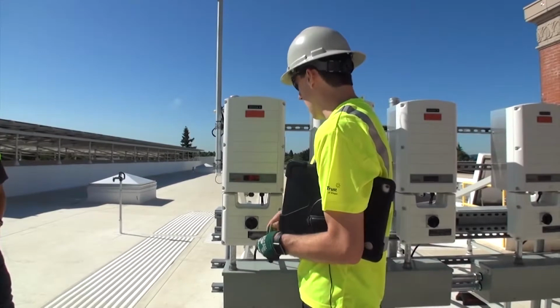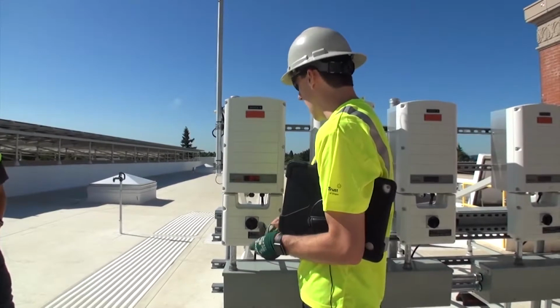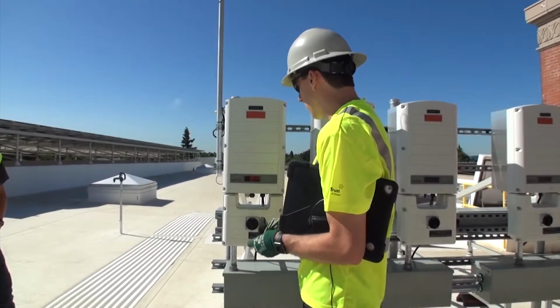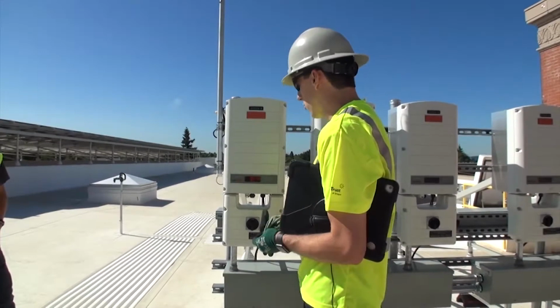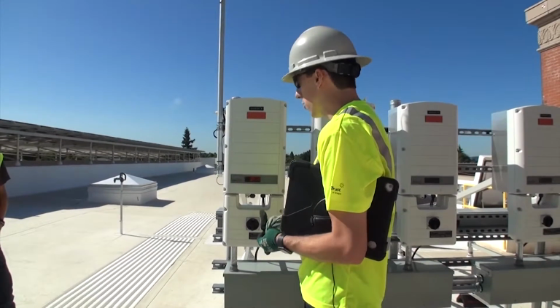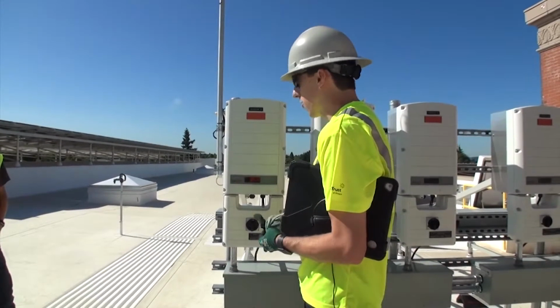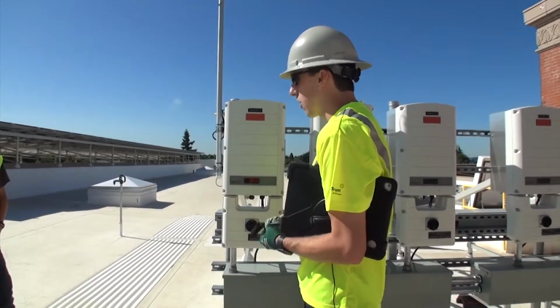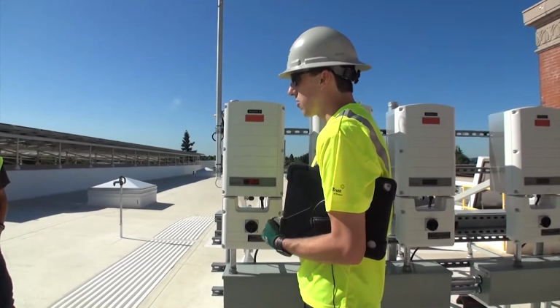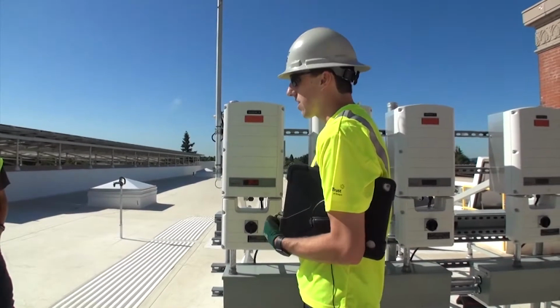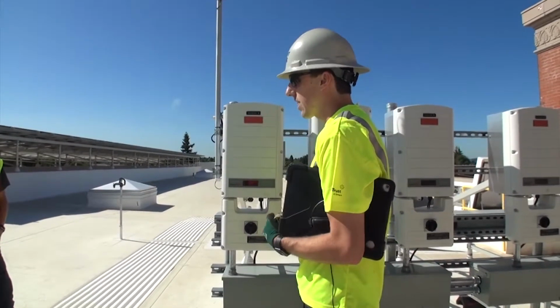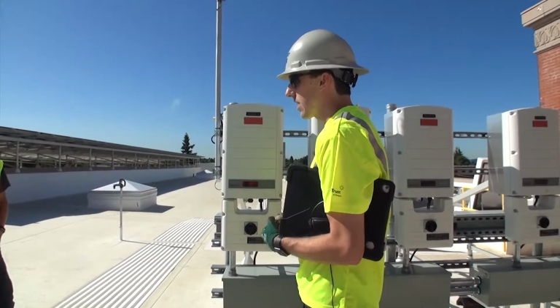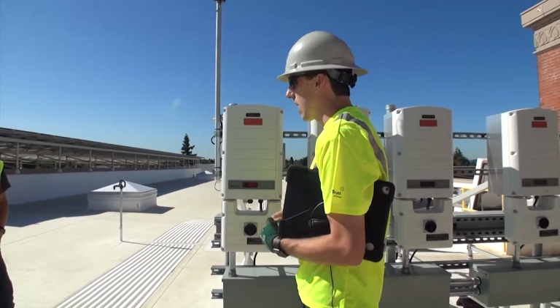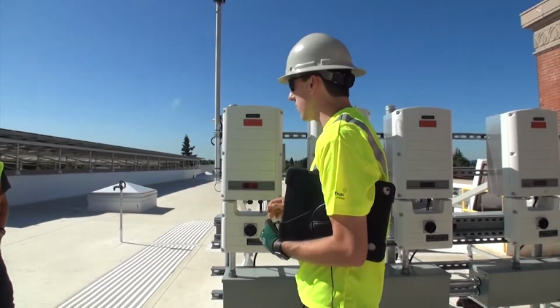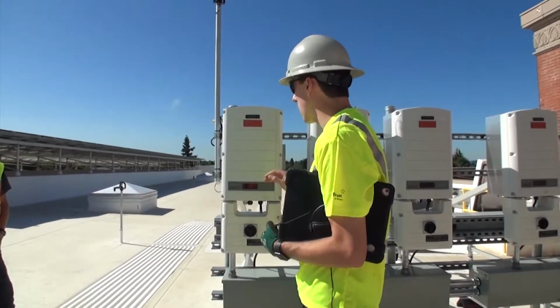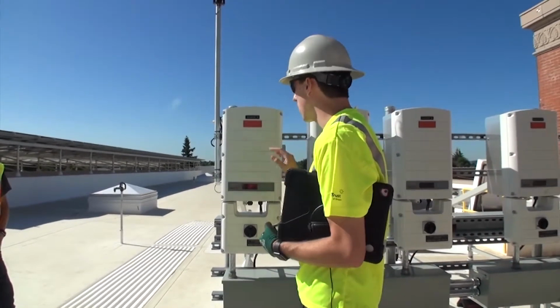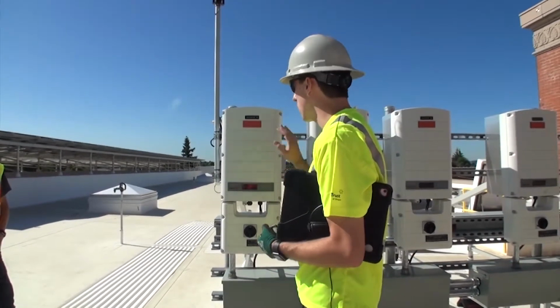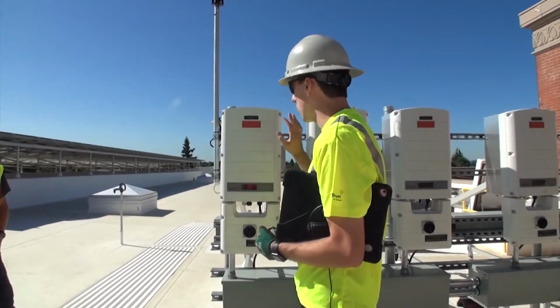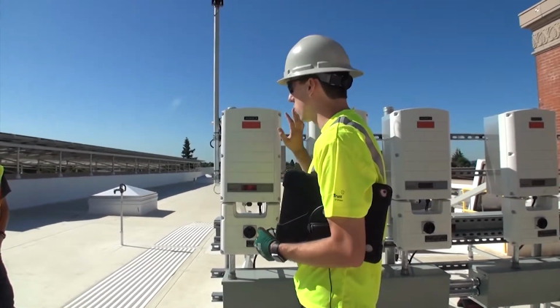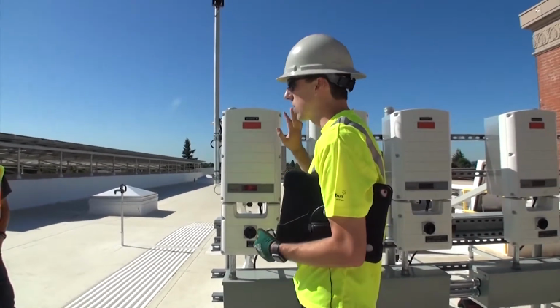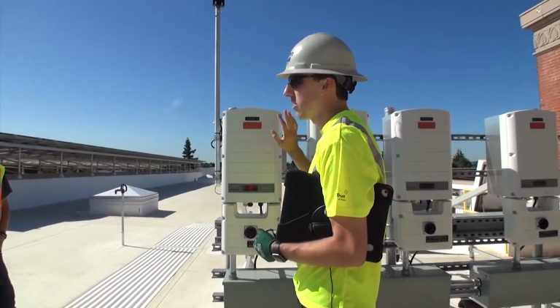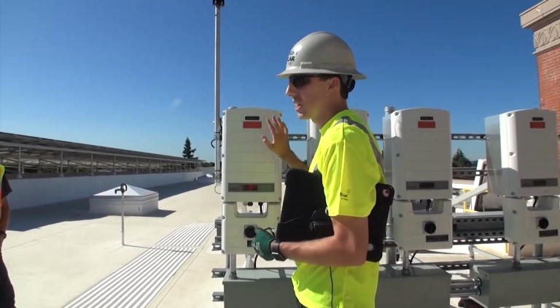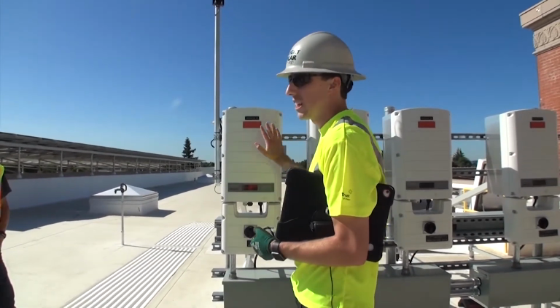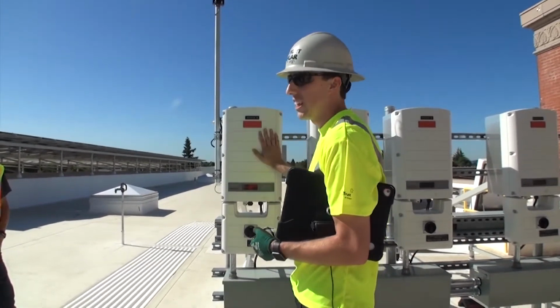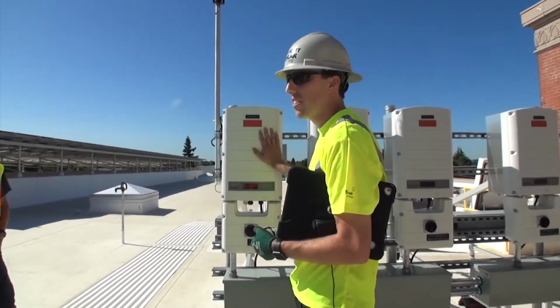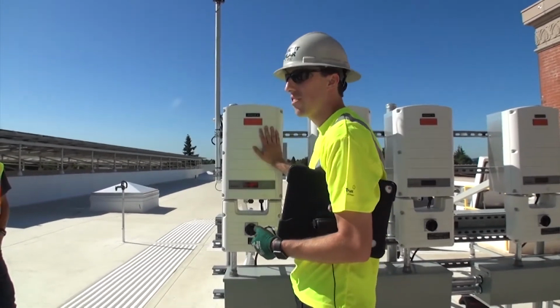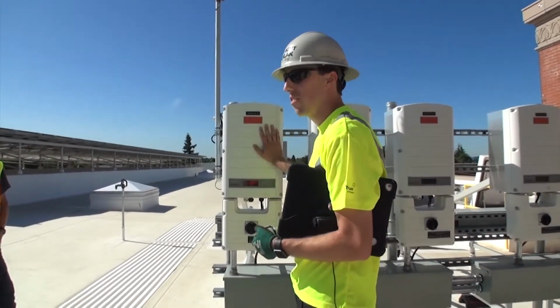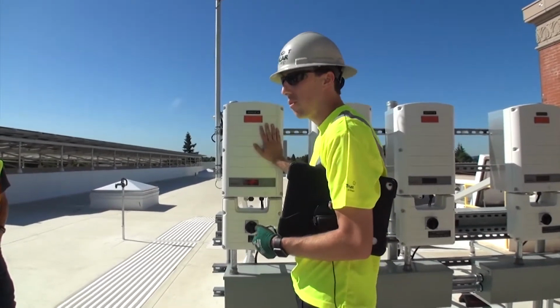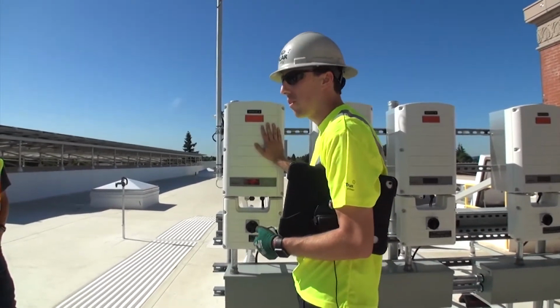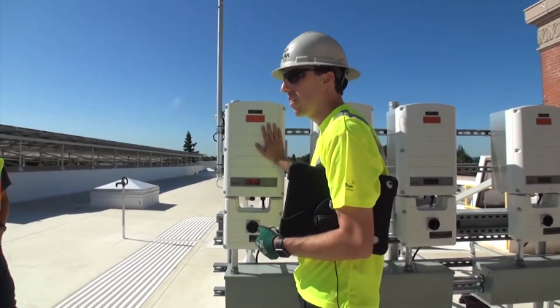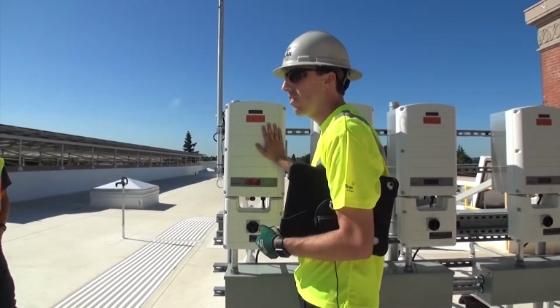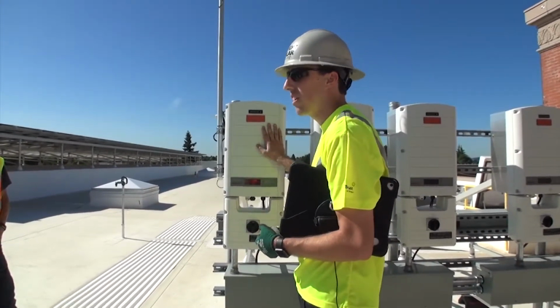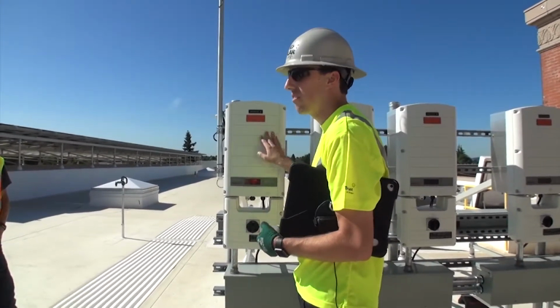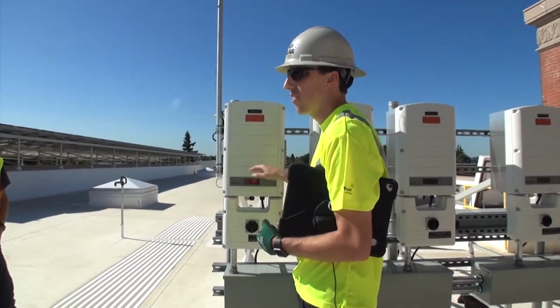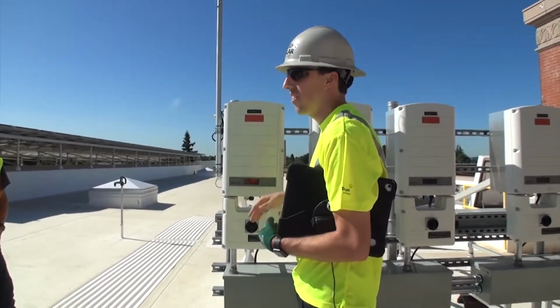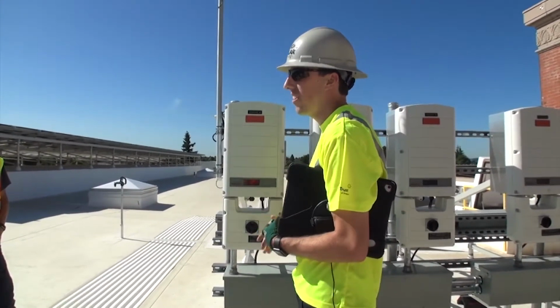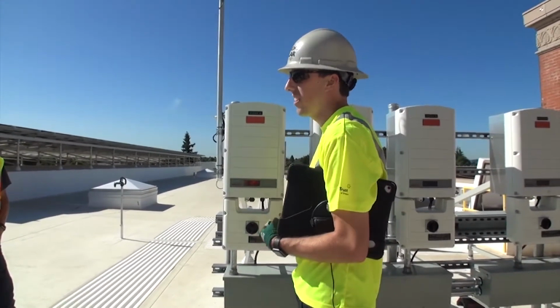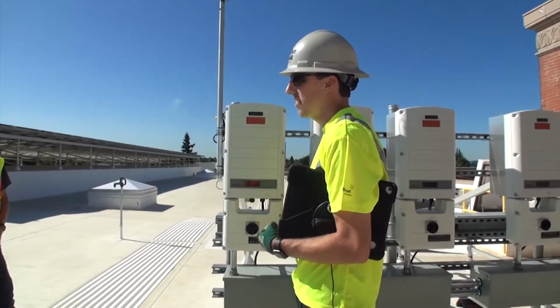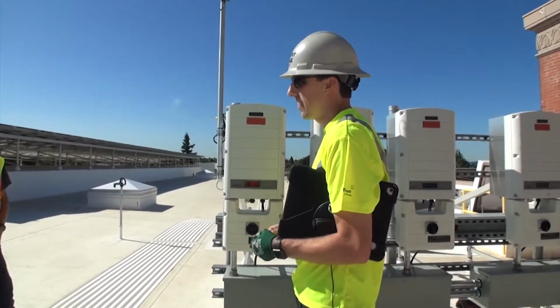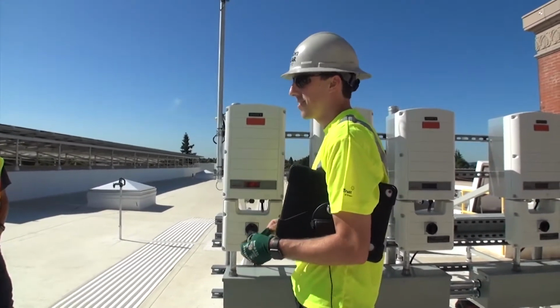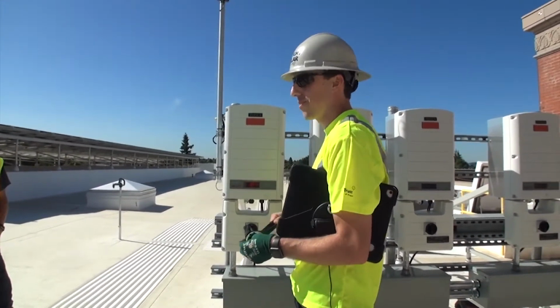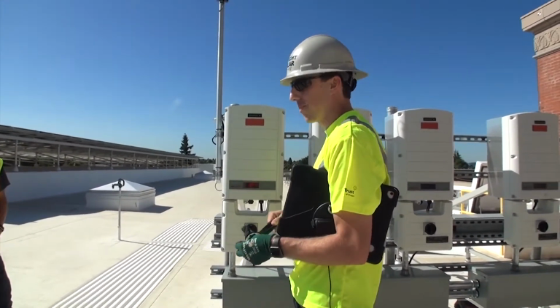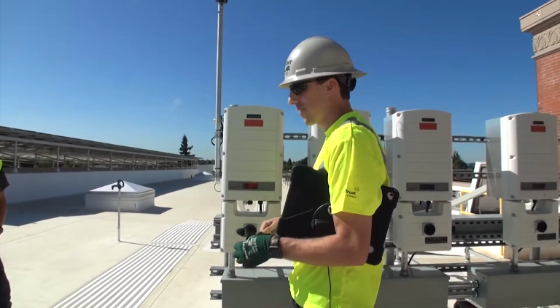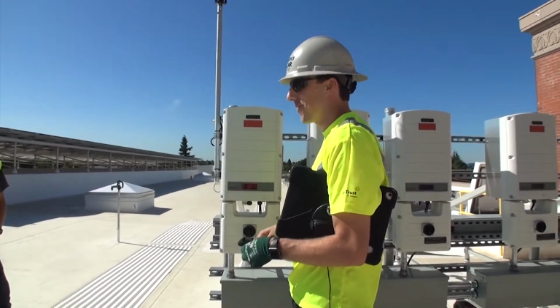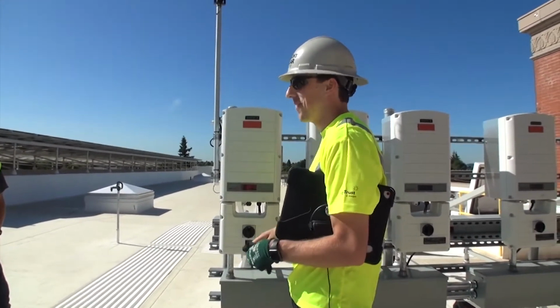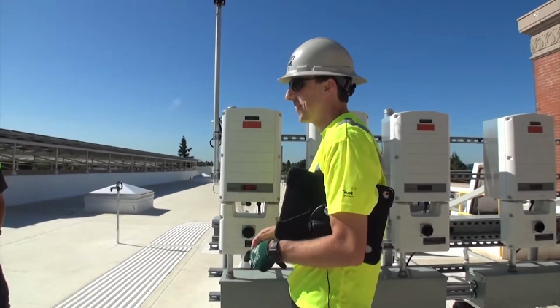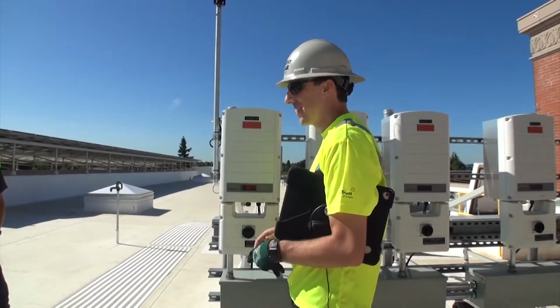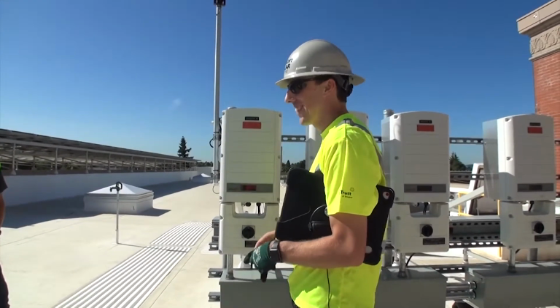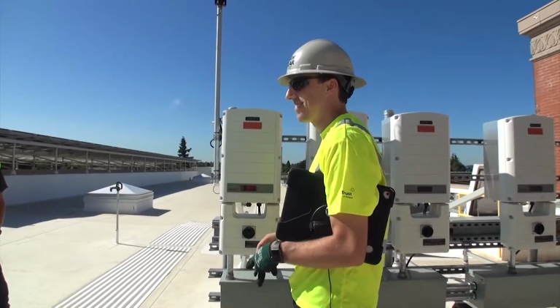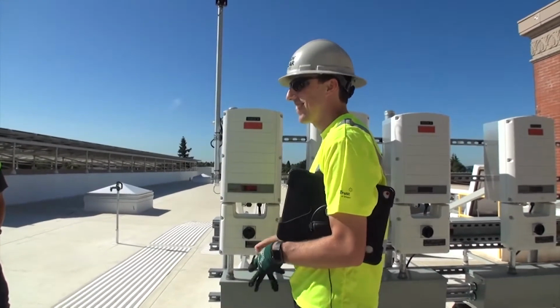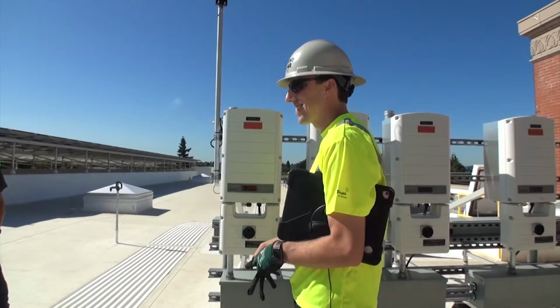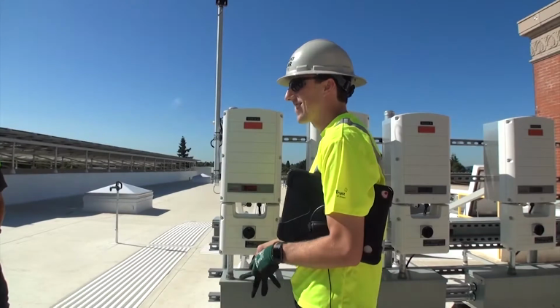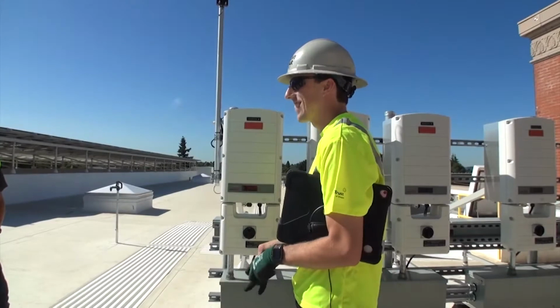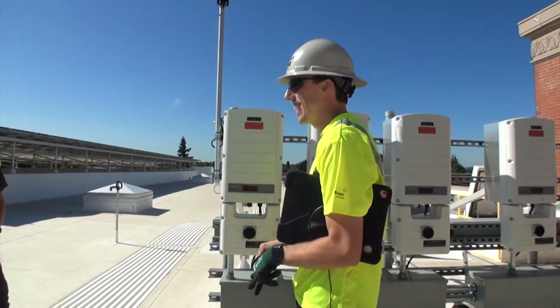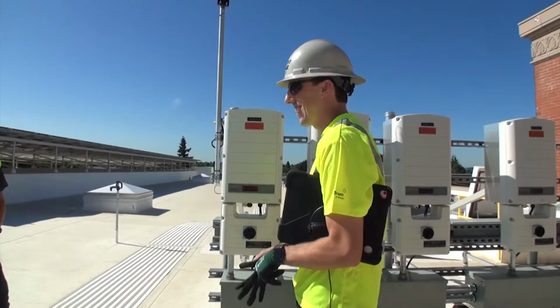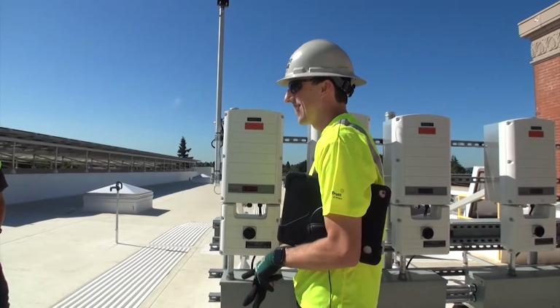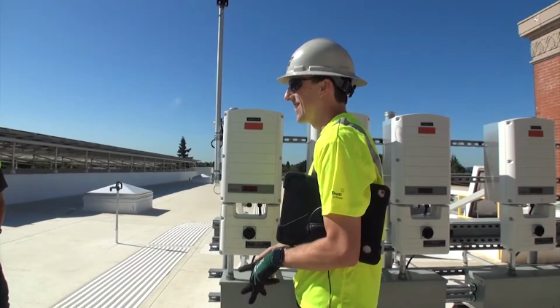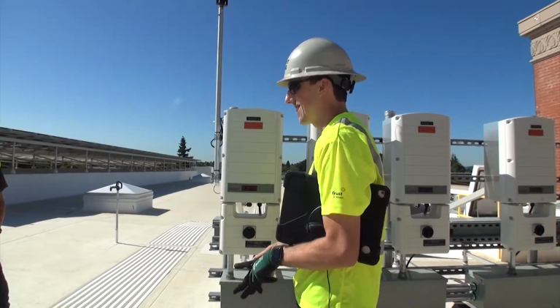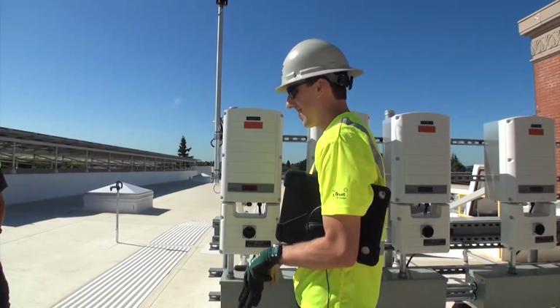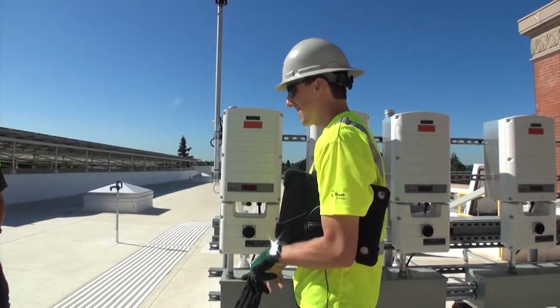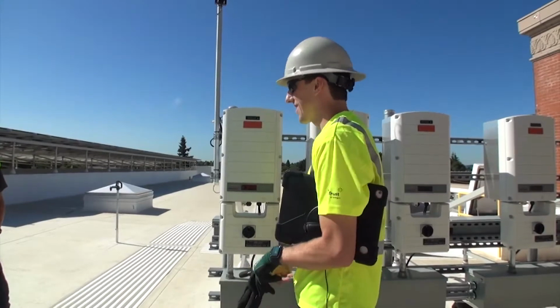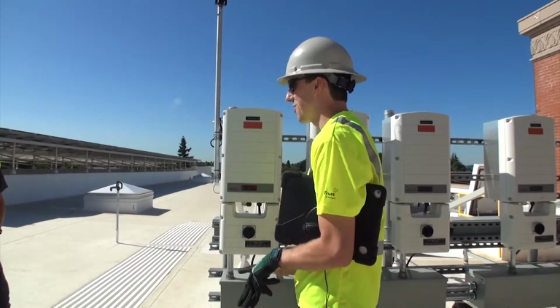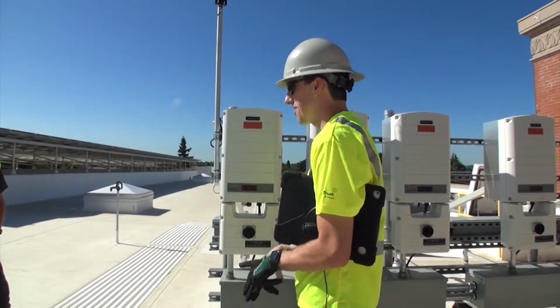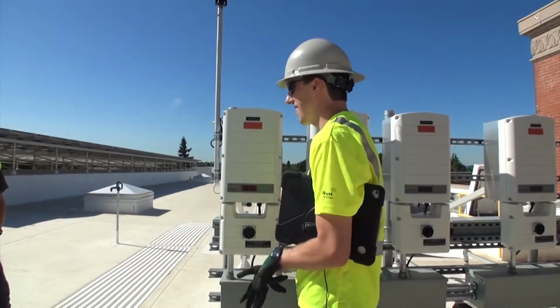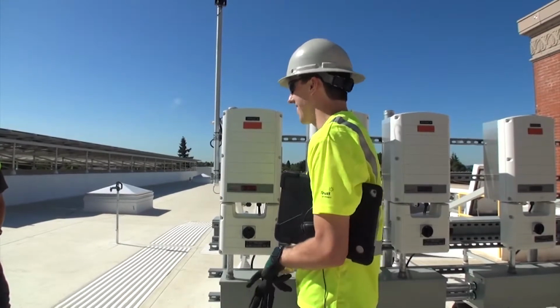After the 300-second countdown, you'll hear clicks within the inverter — that's totally normal. That's a good sign.